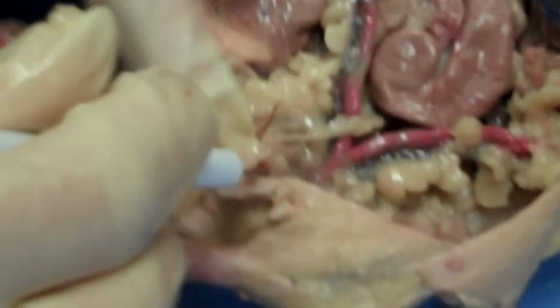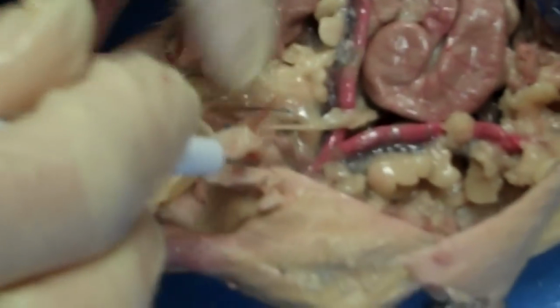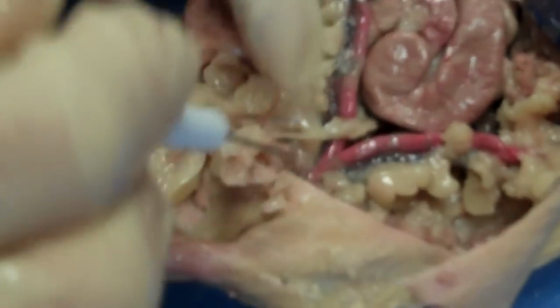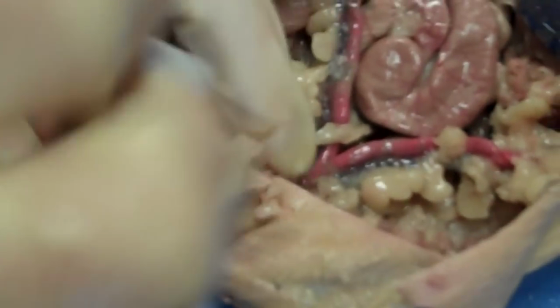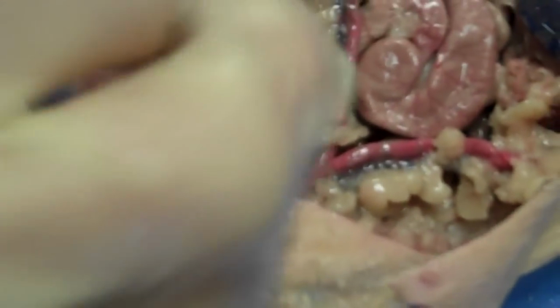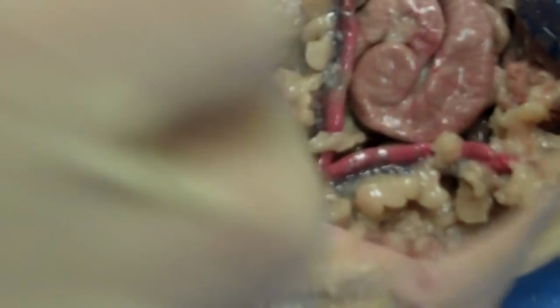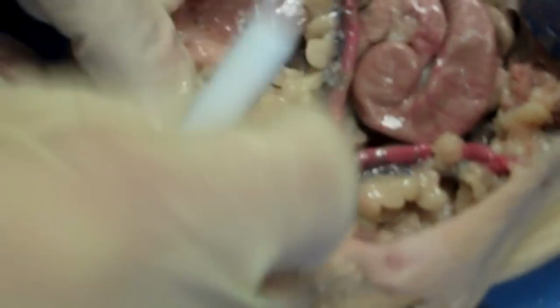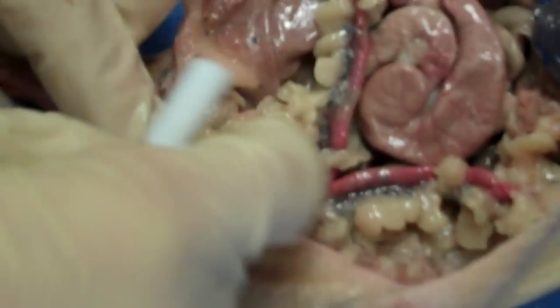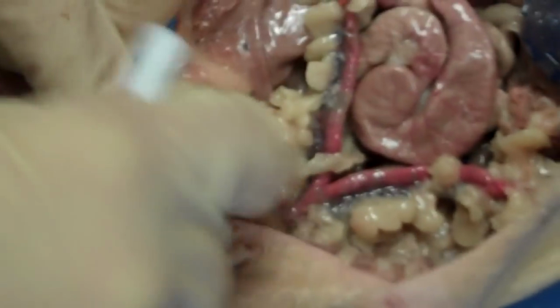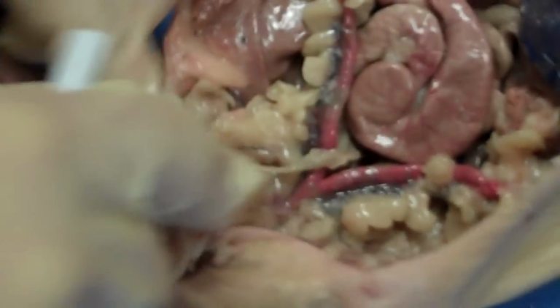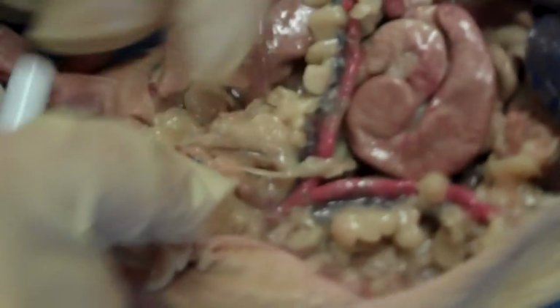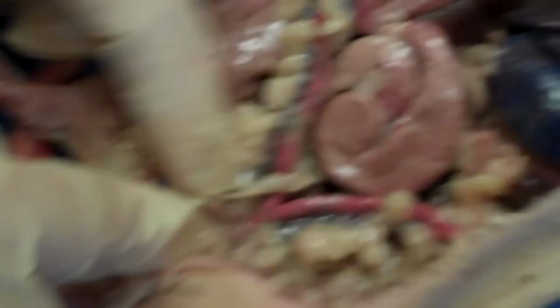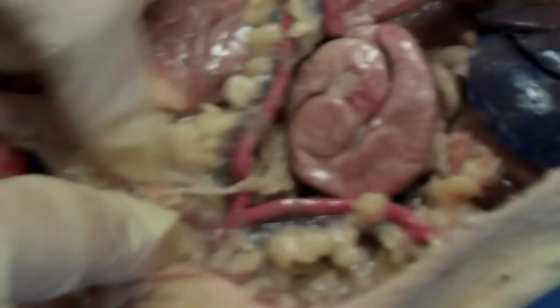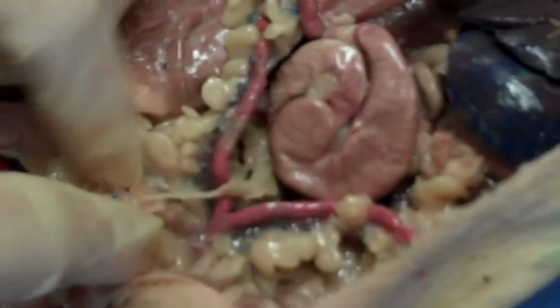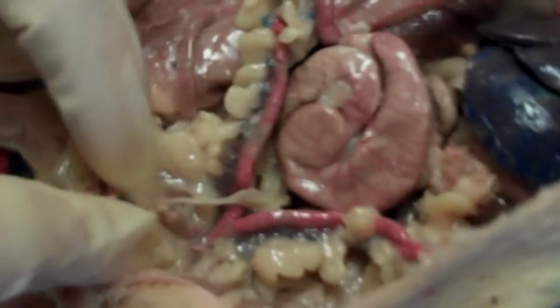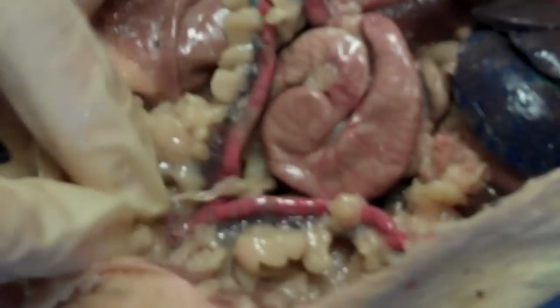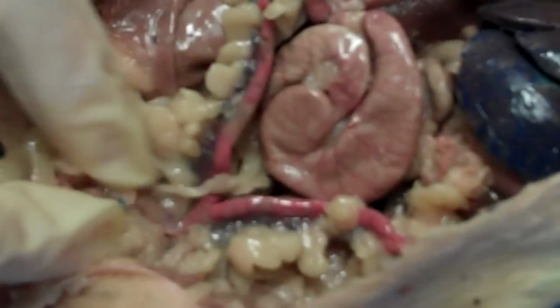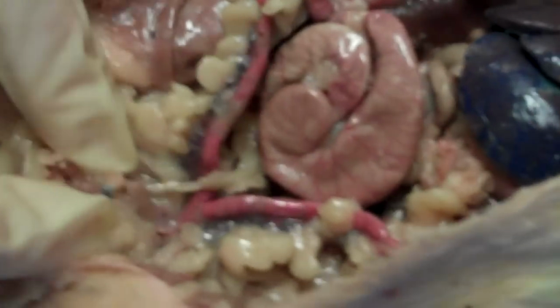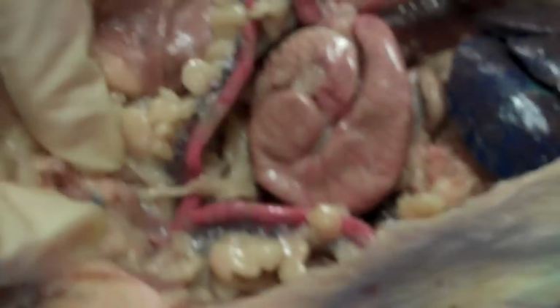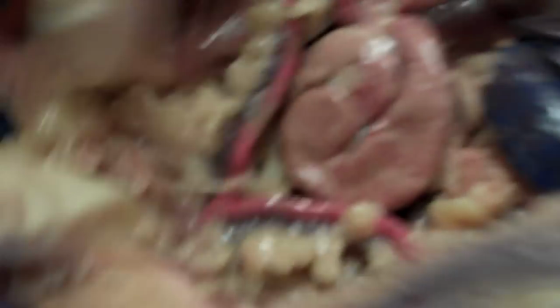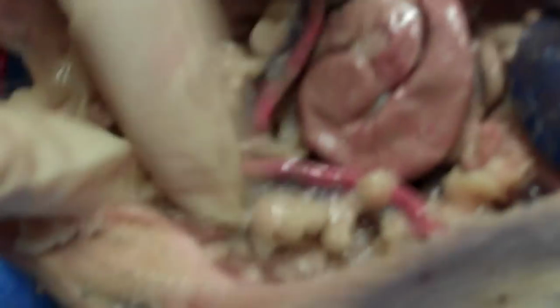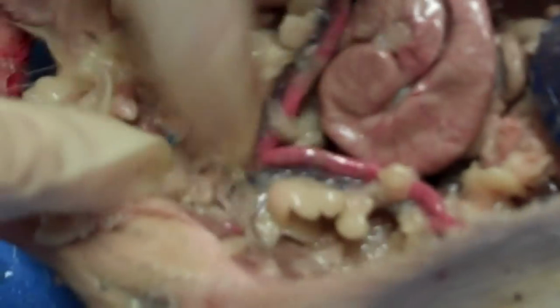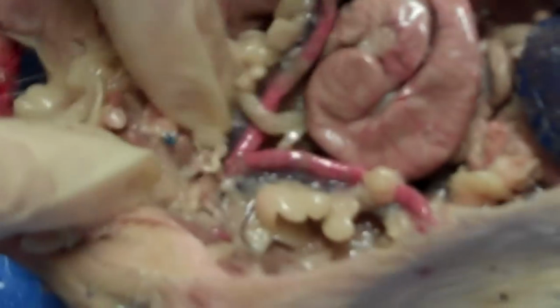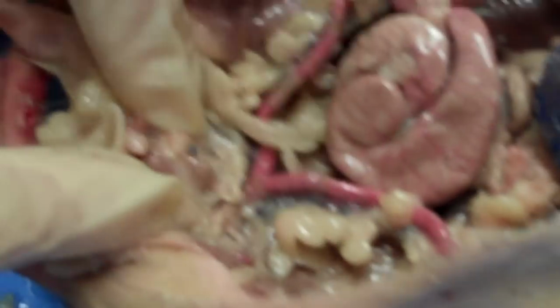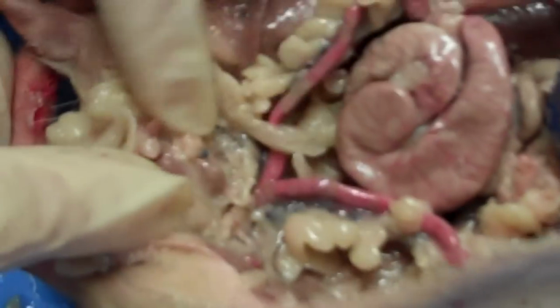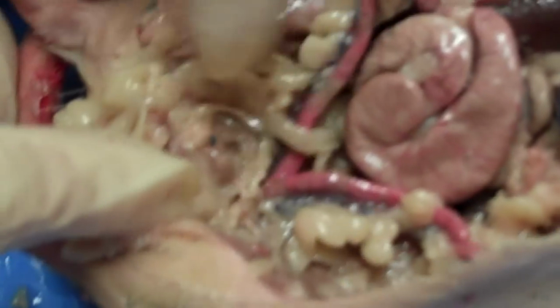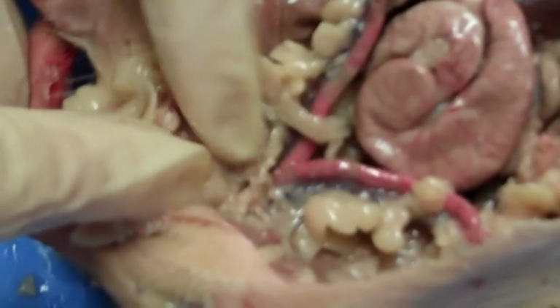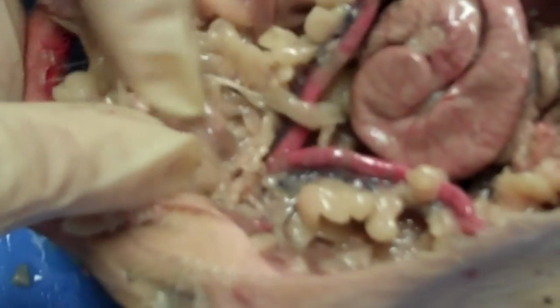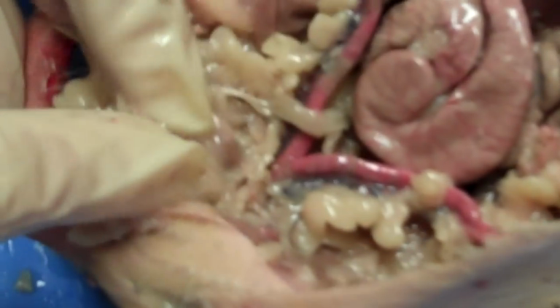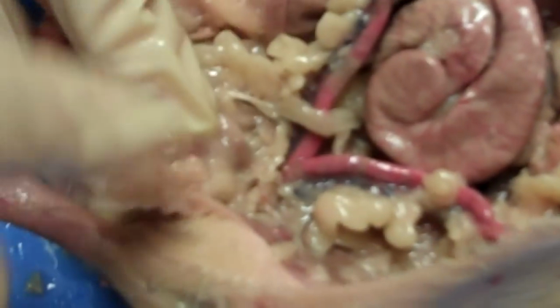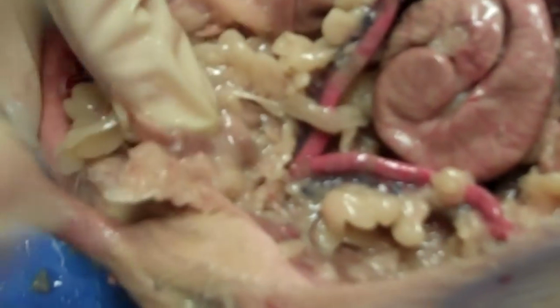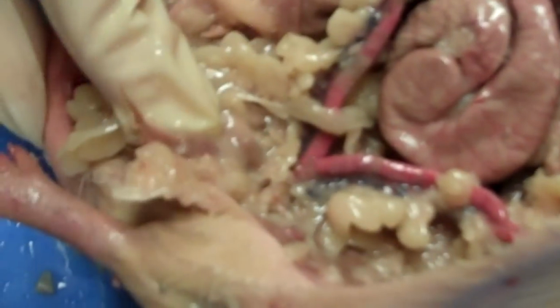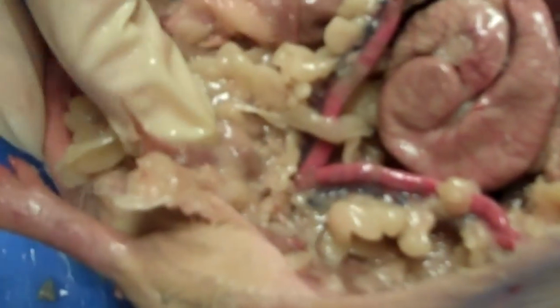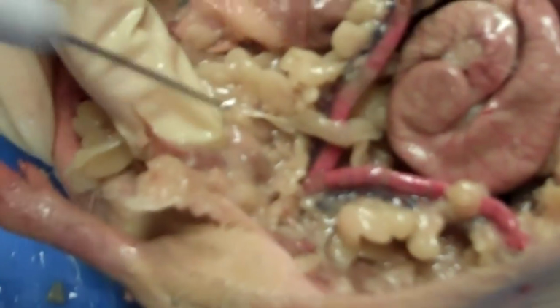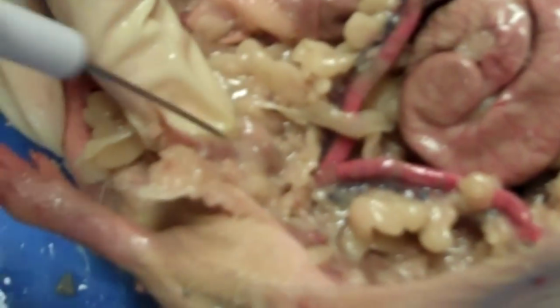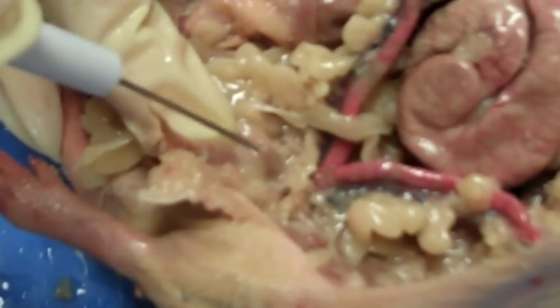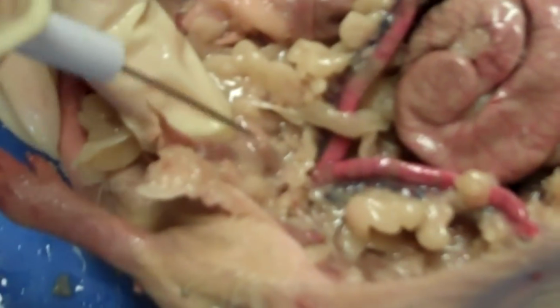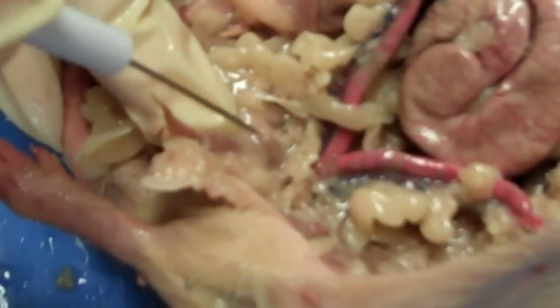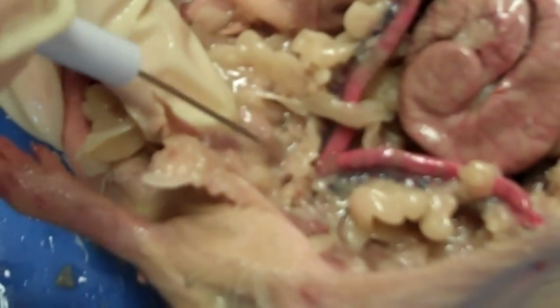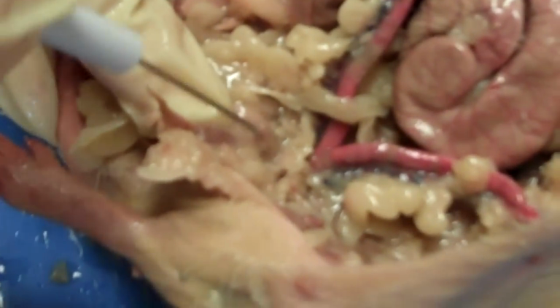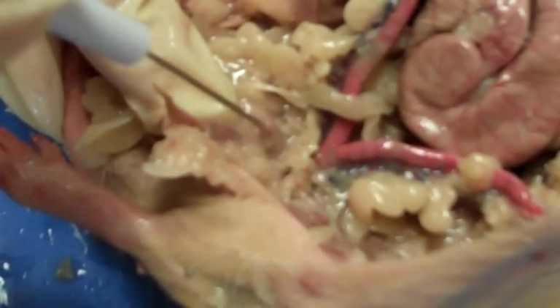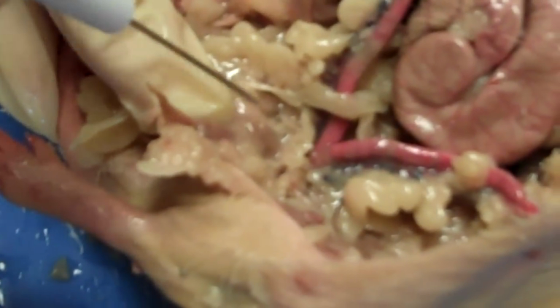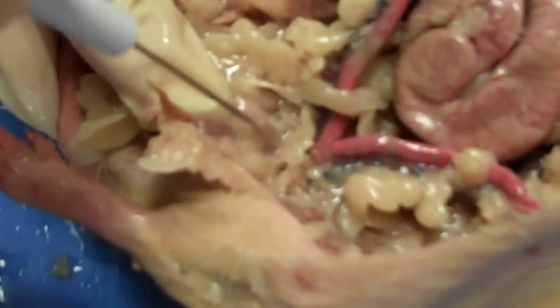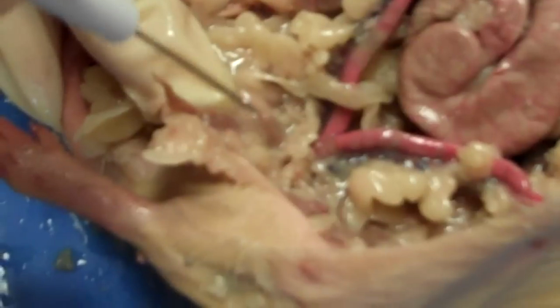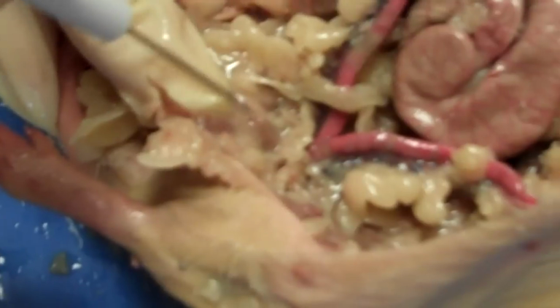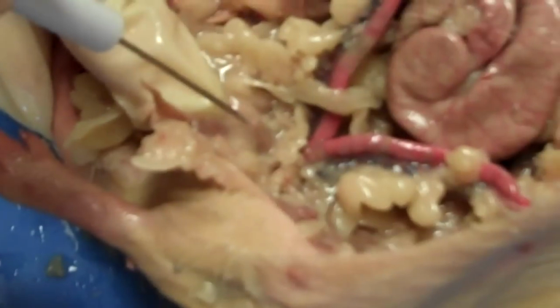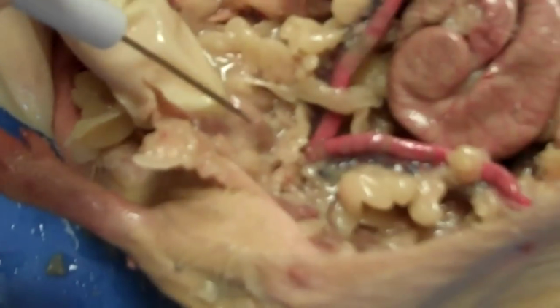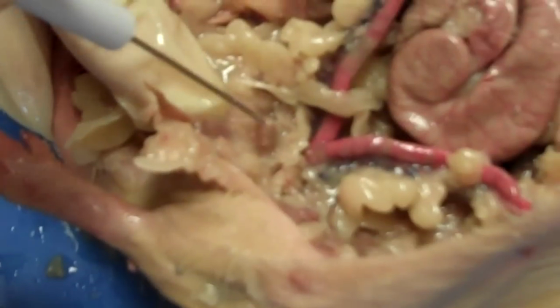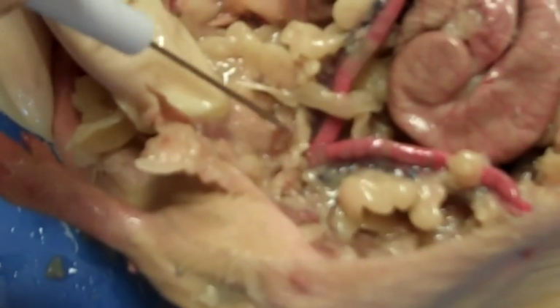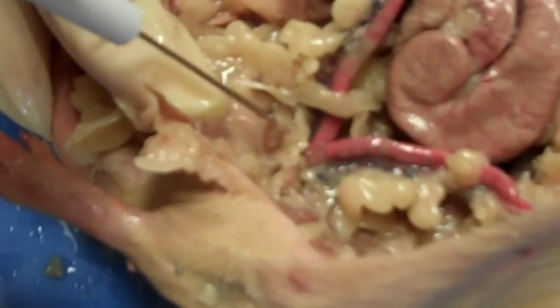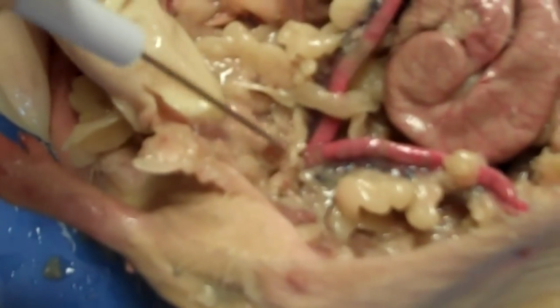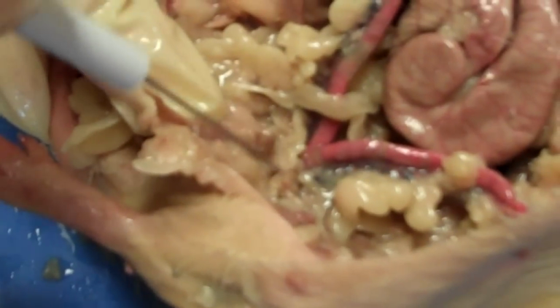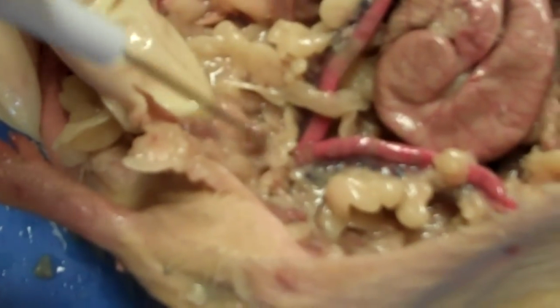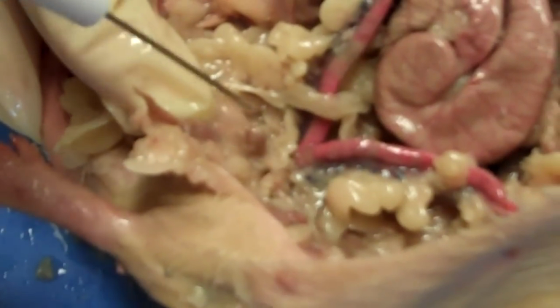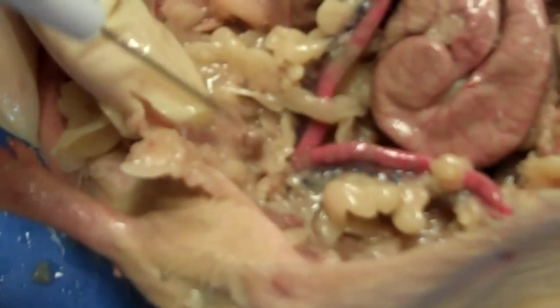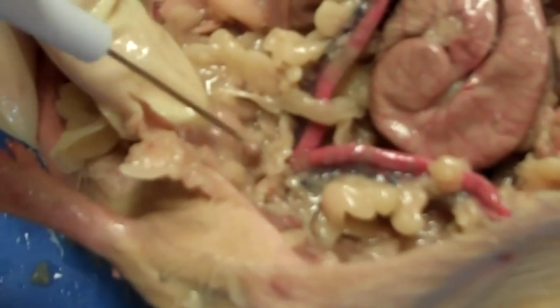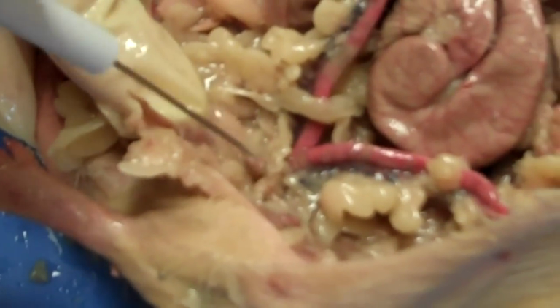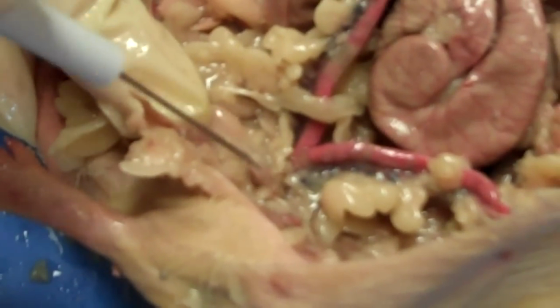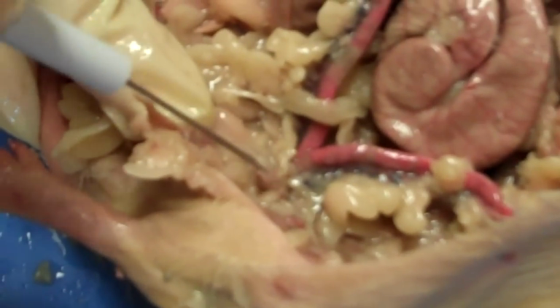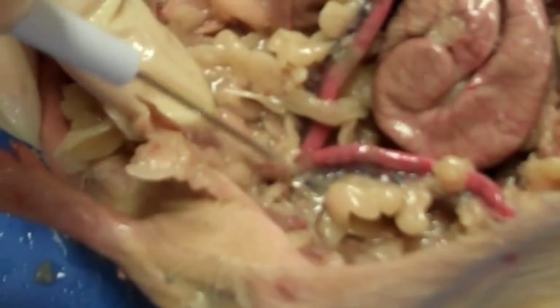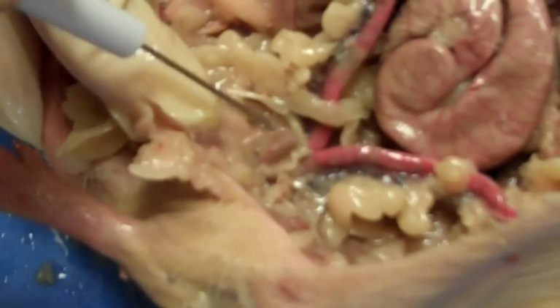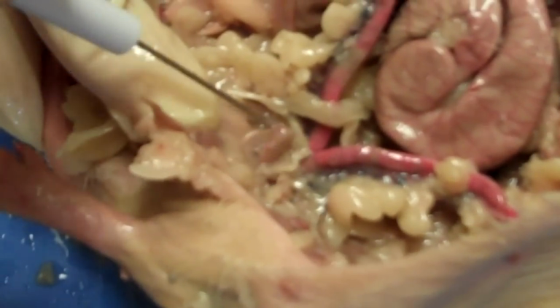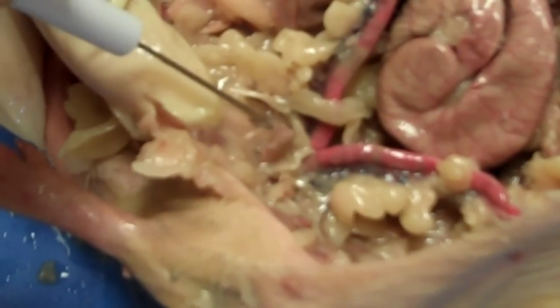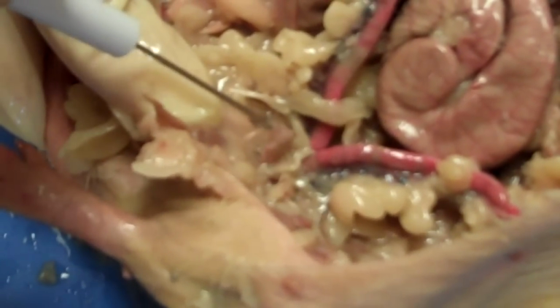Just in front of the vagina, you will find the urinary bladder. So that's it.